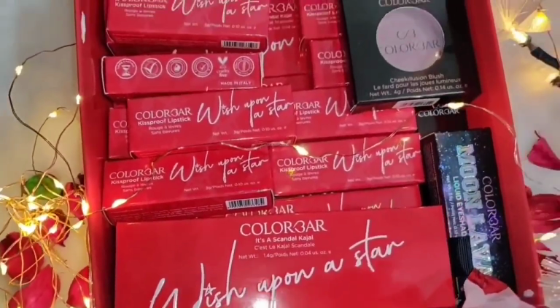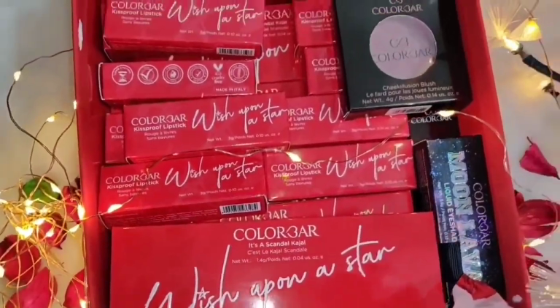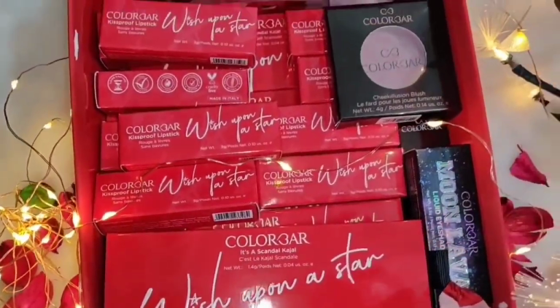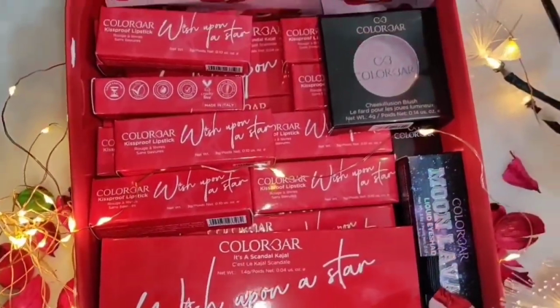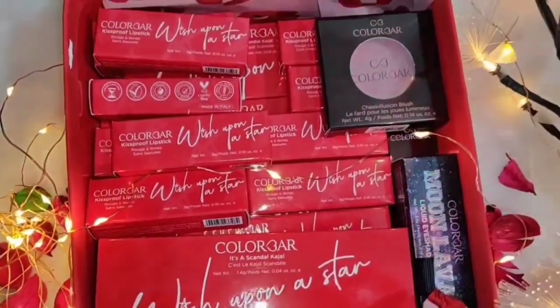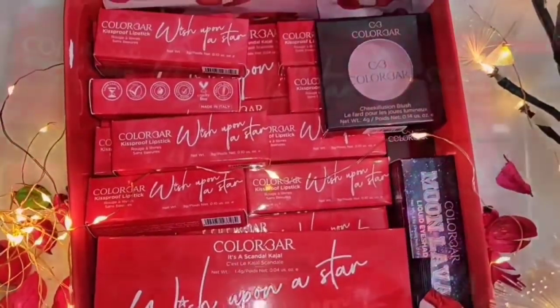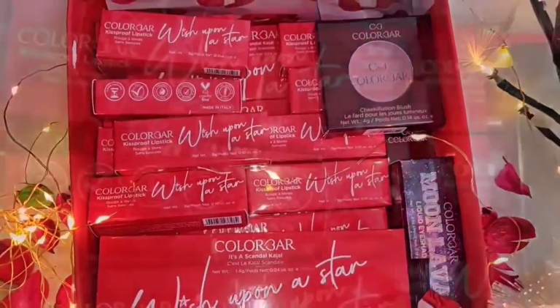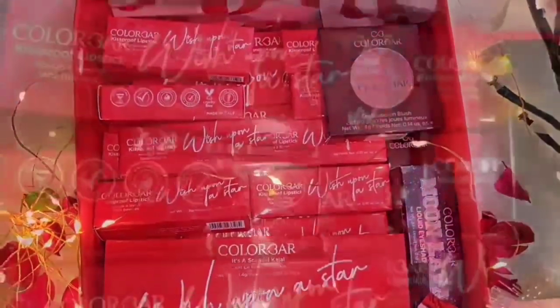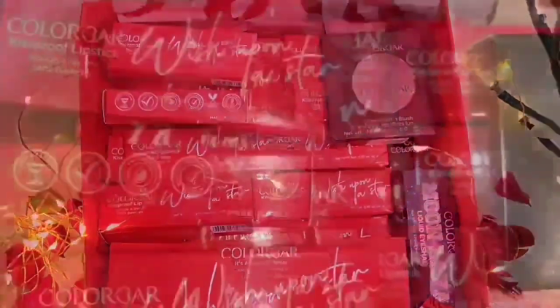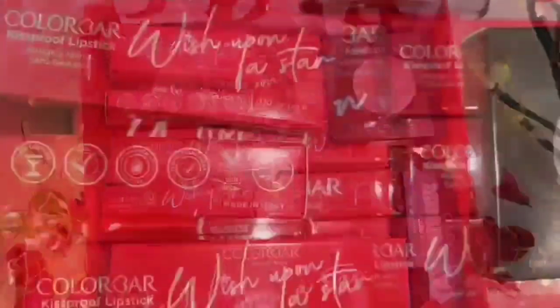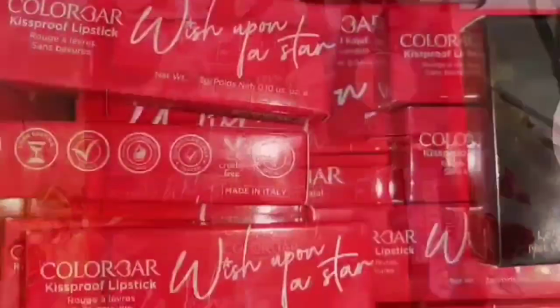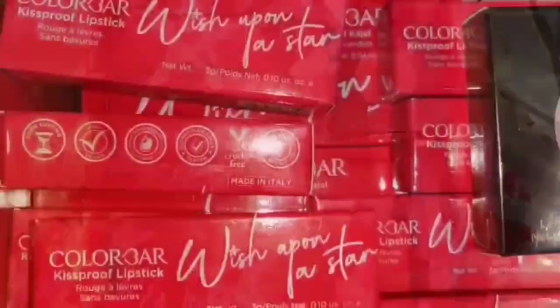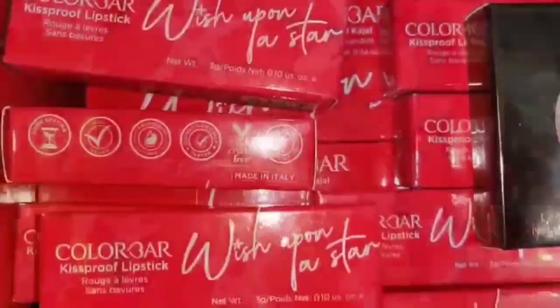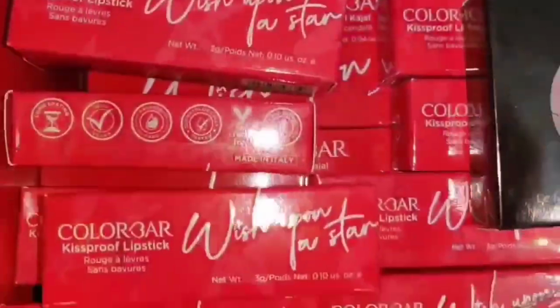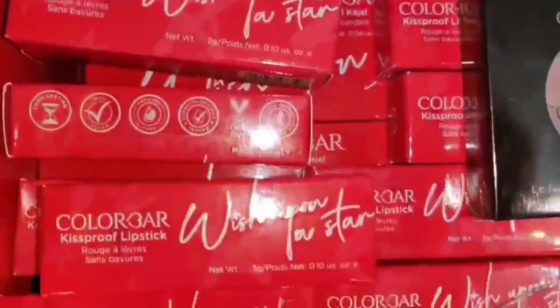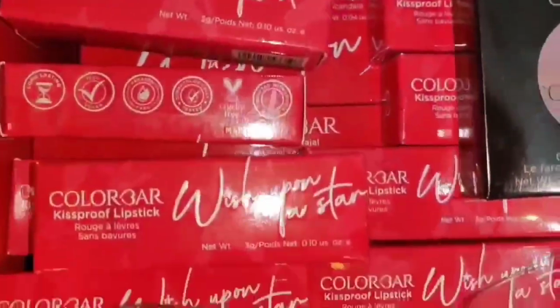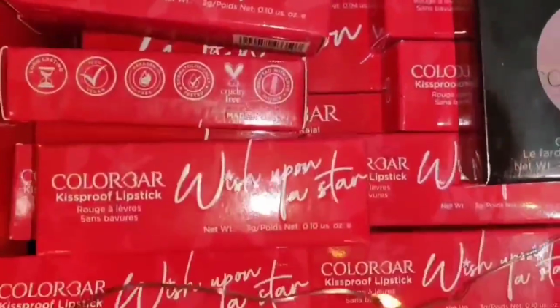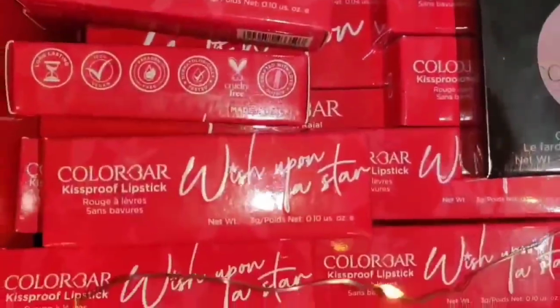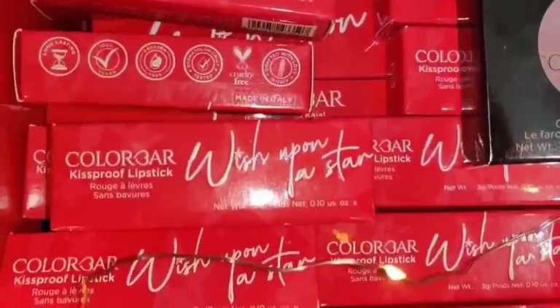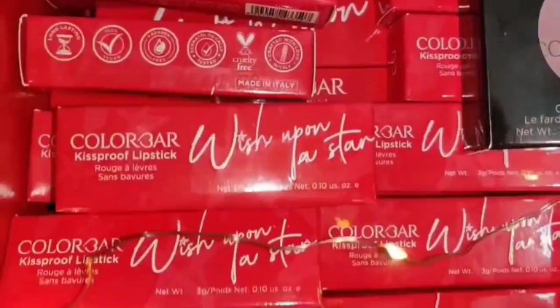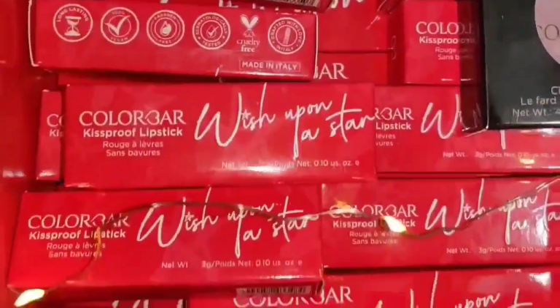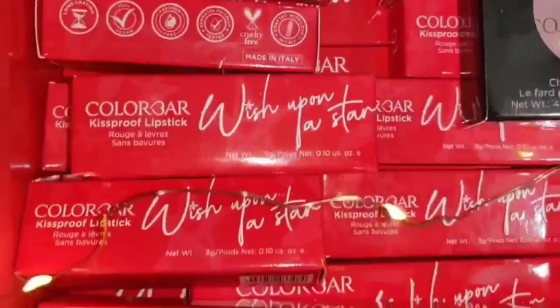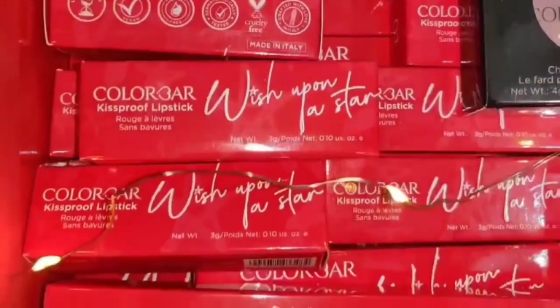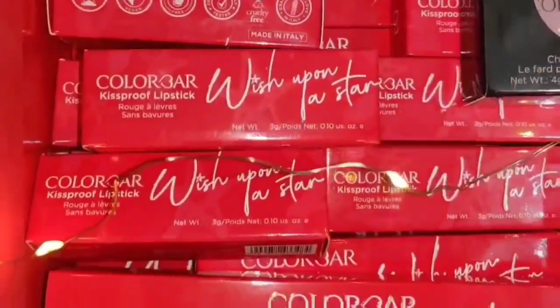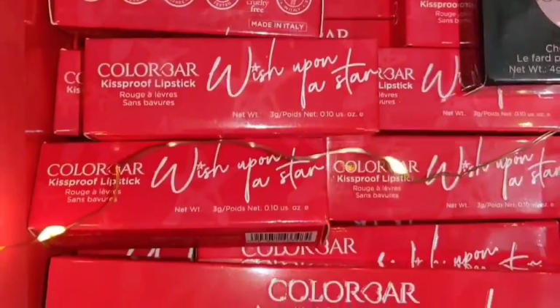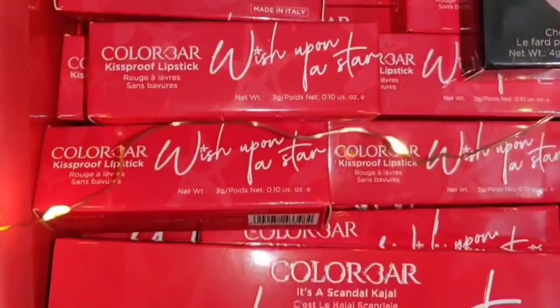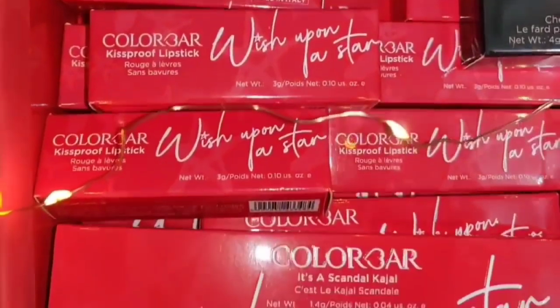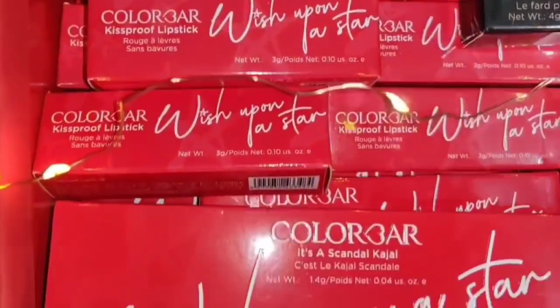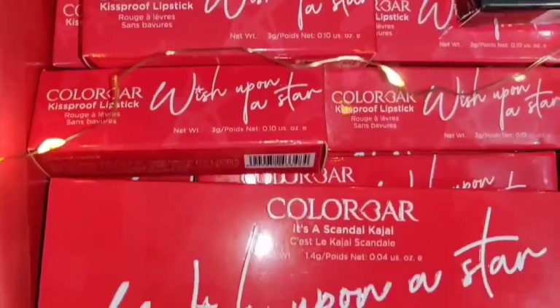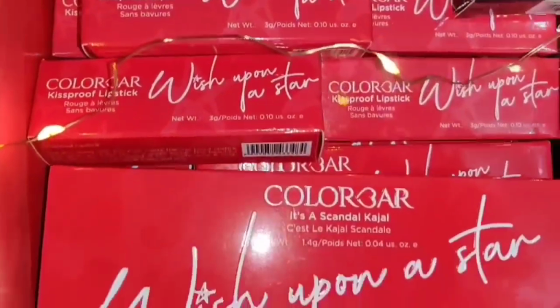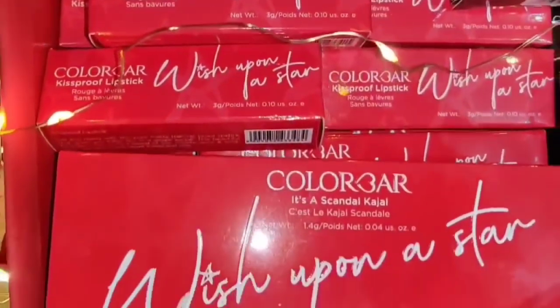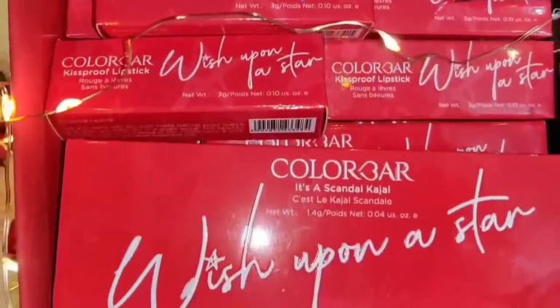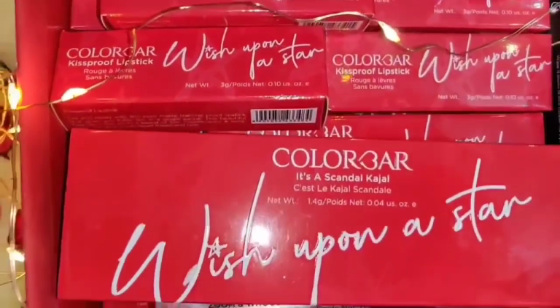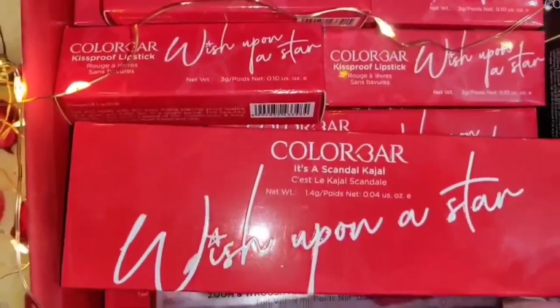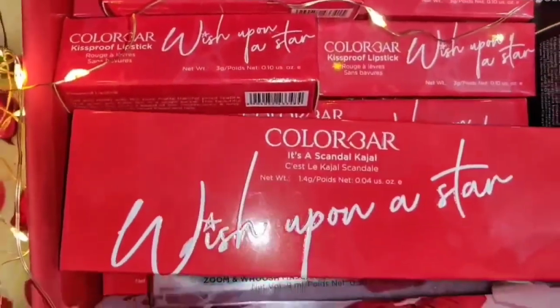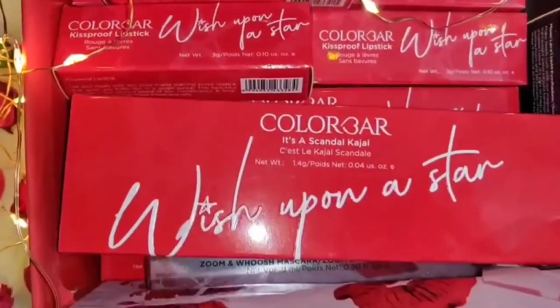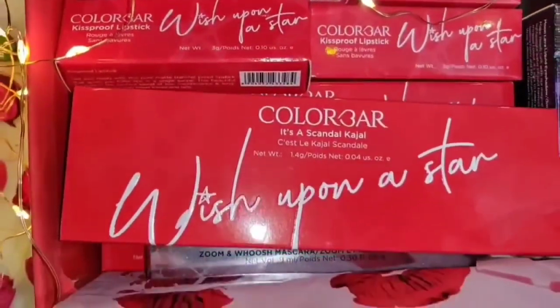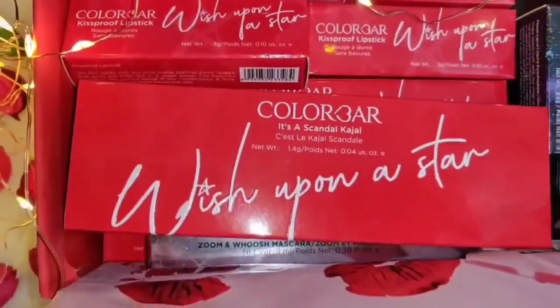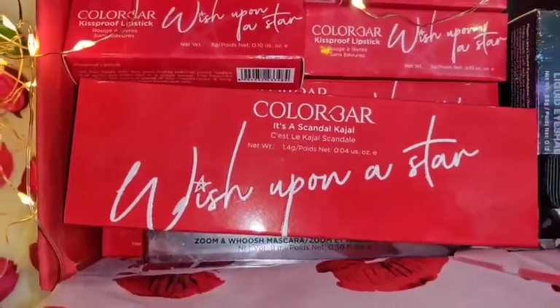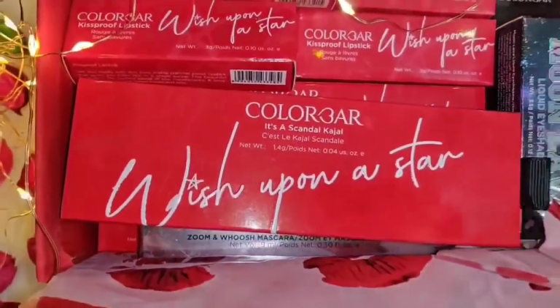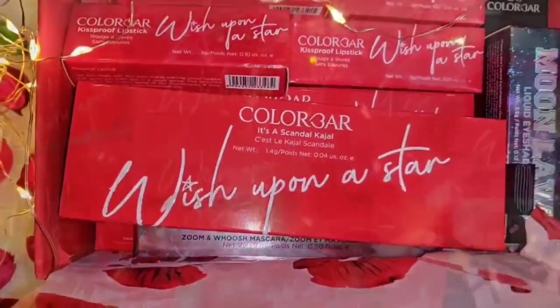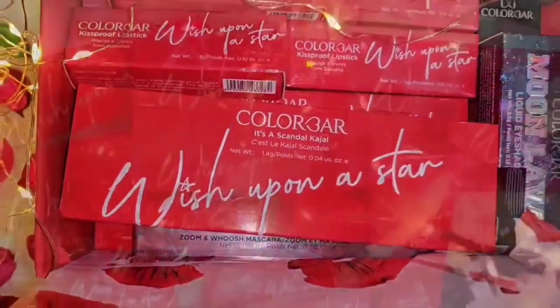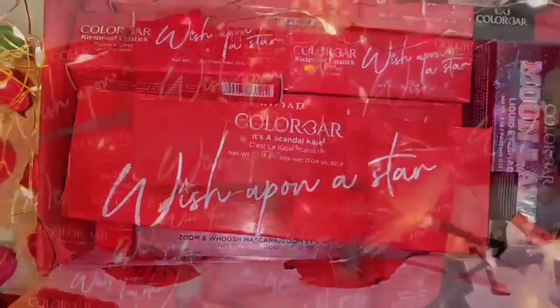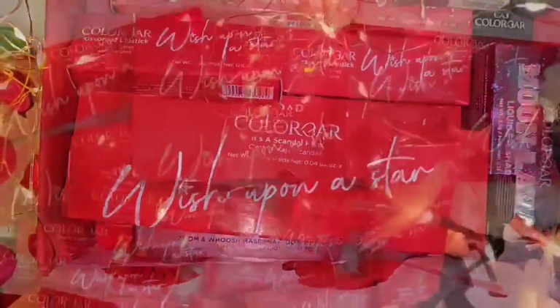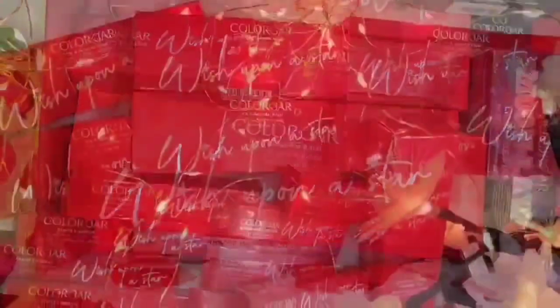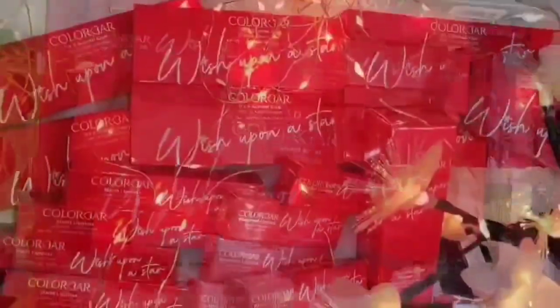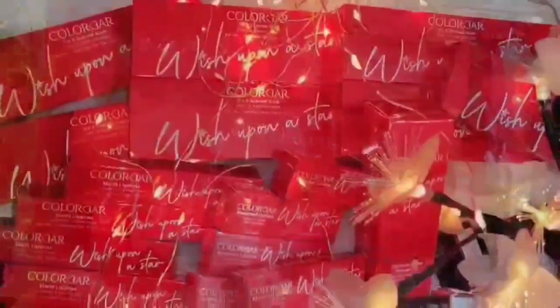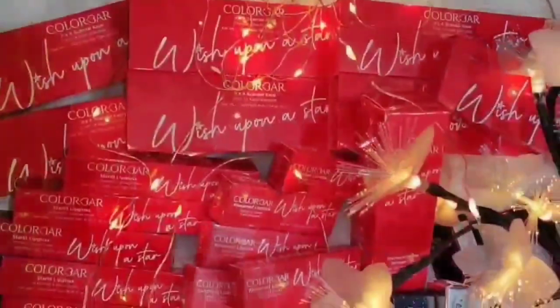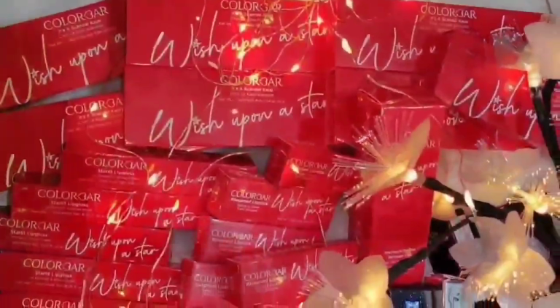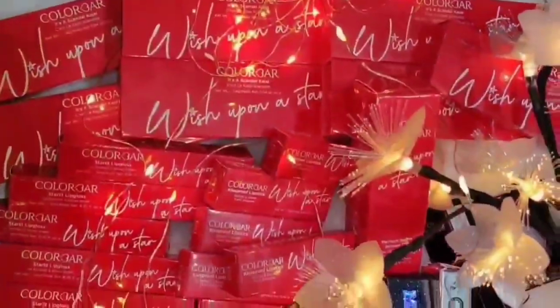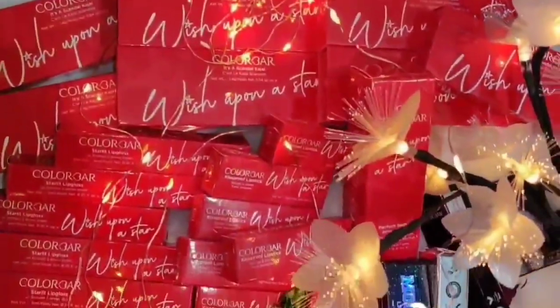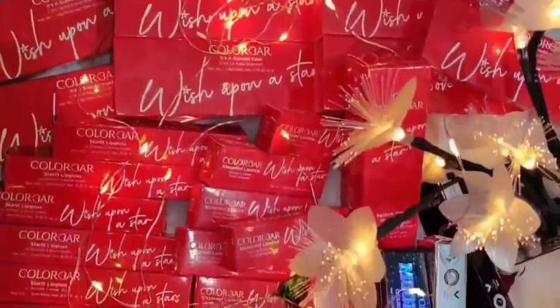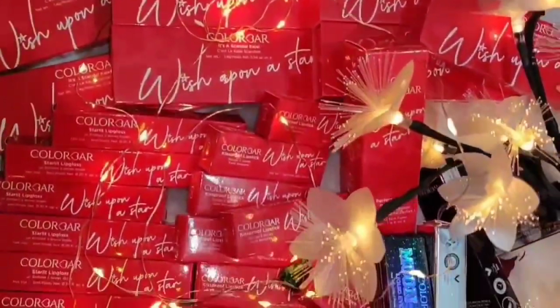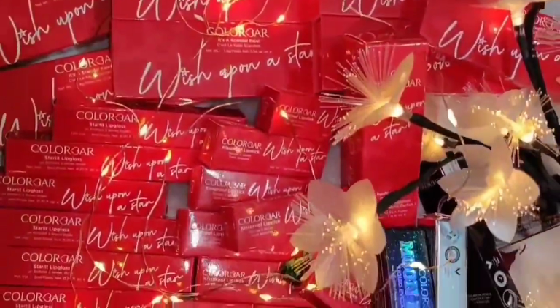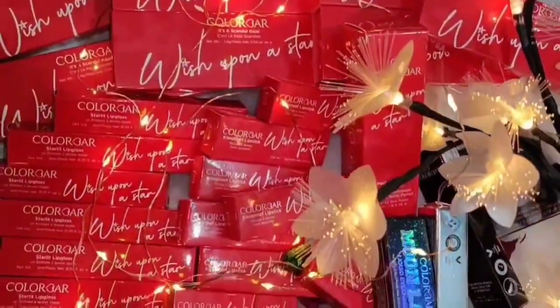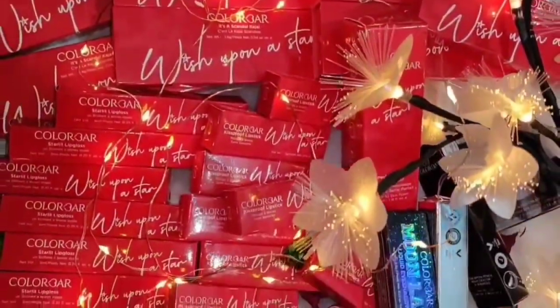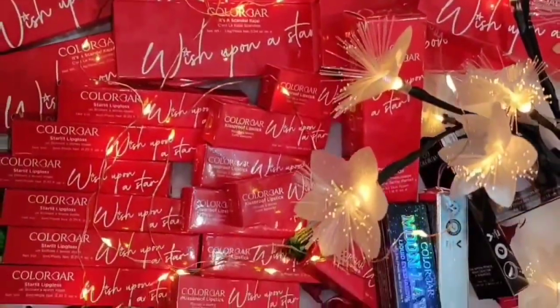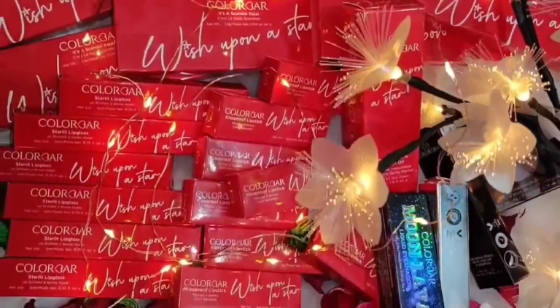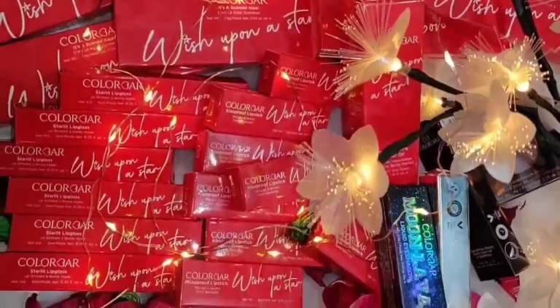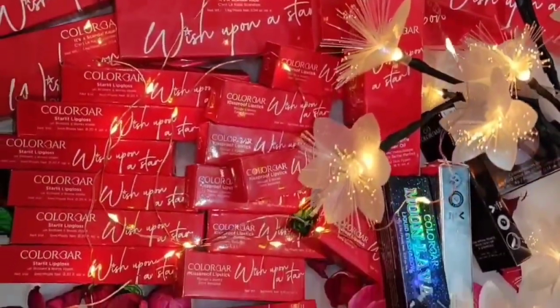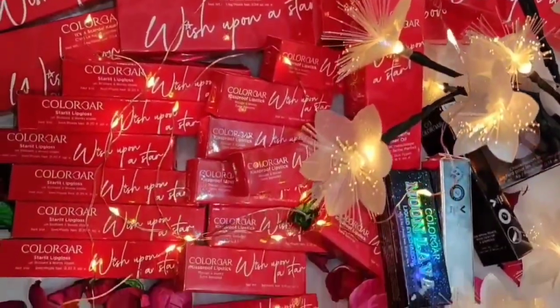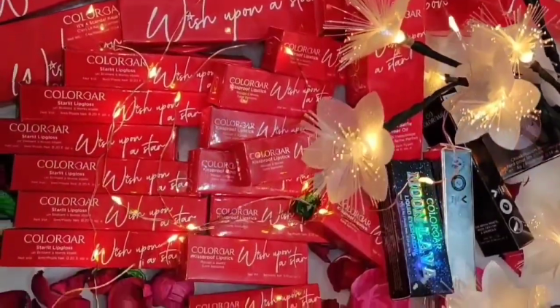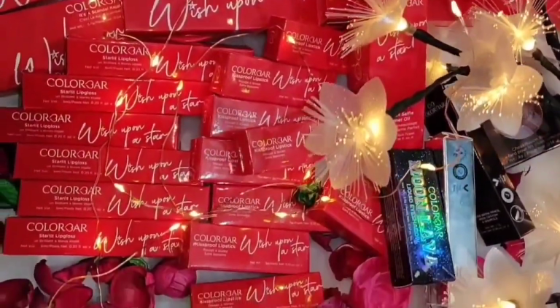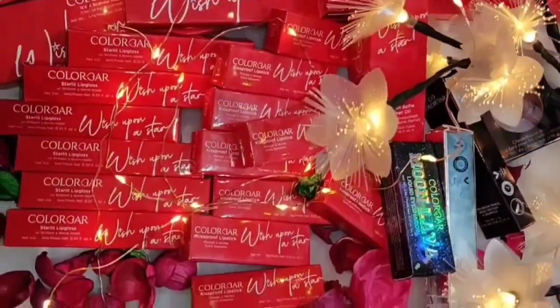Until the end of the video, I will share some of the products and hand swatches. I will also share some of the products and links in the description box.